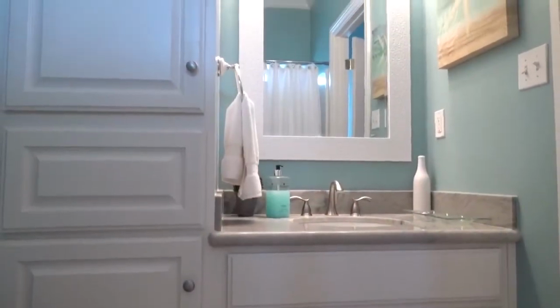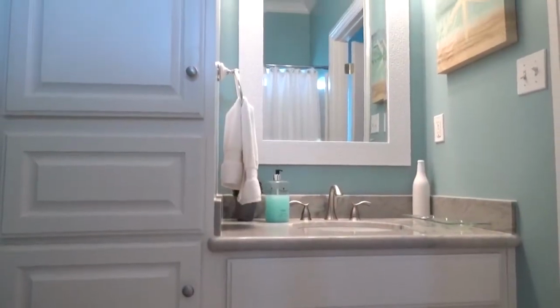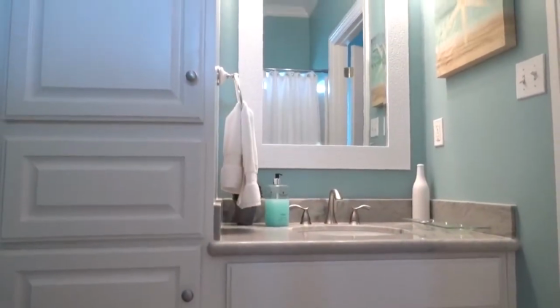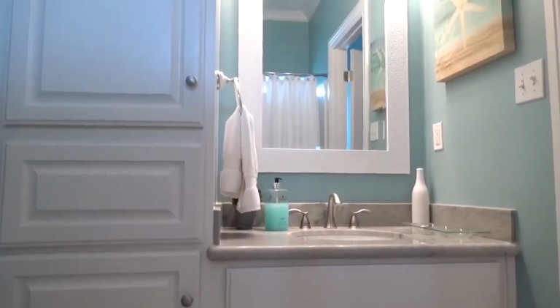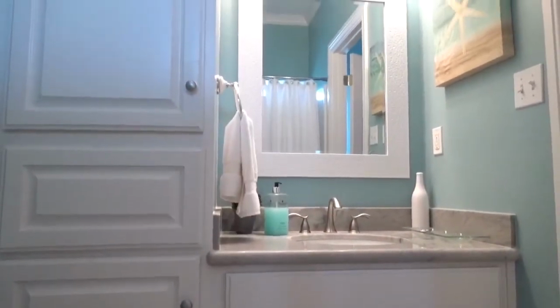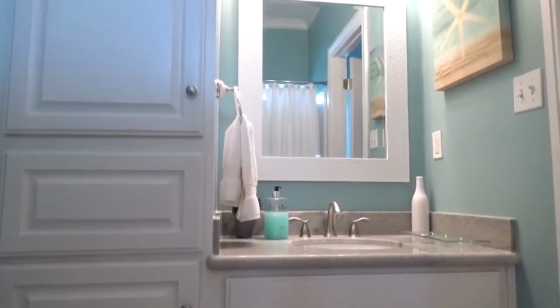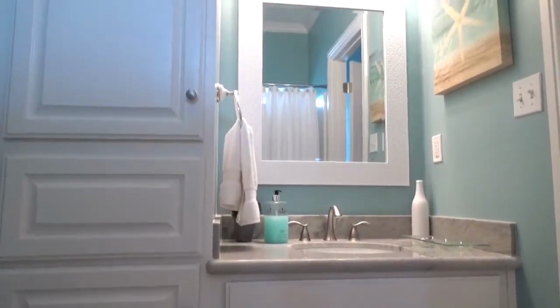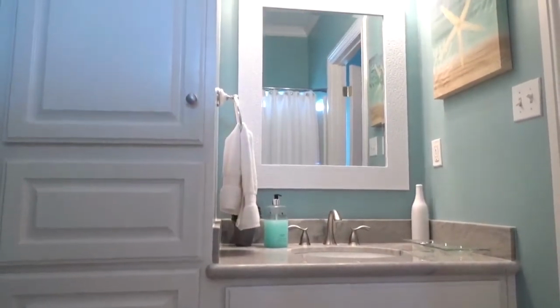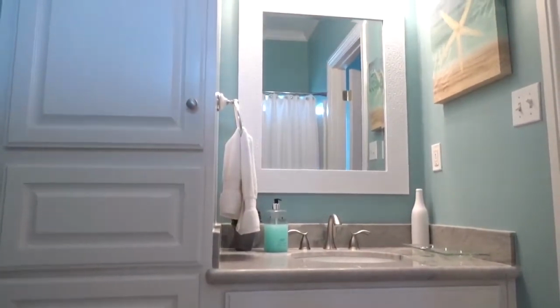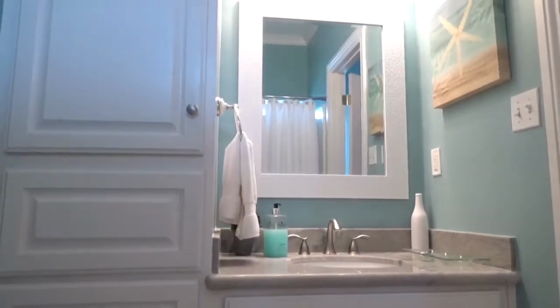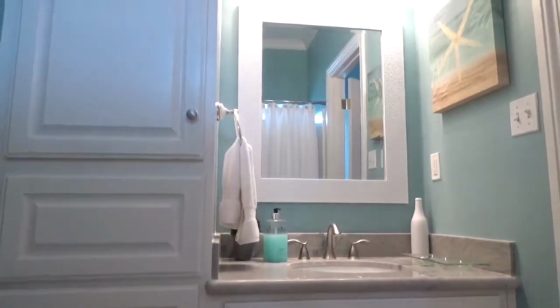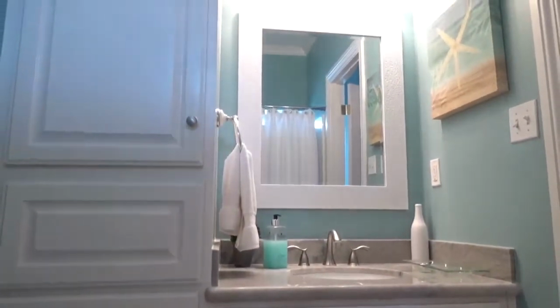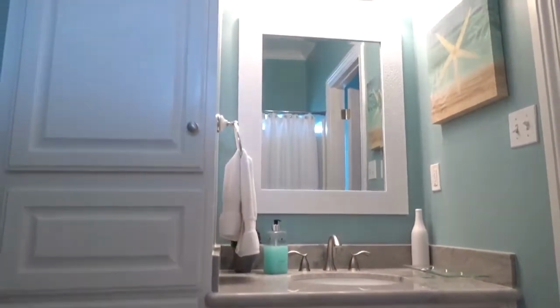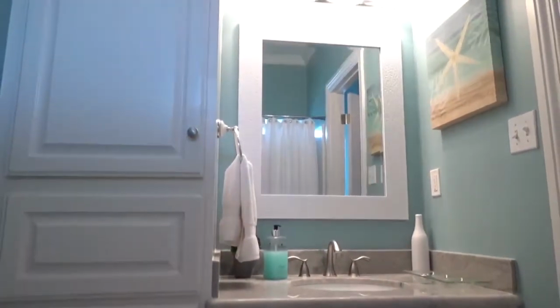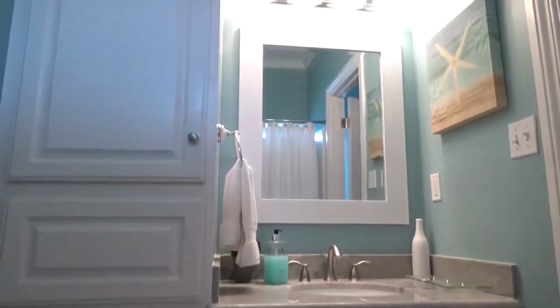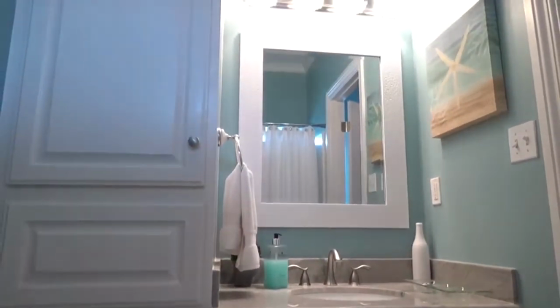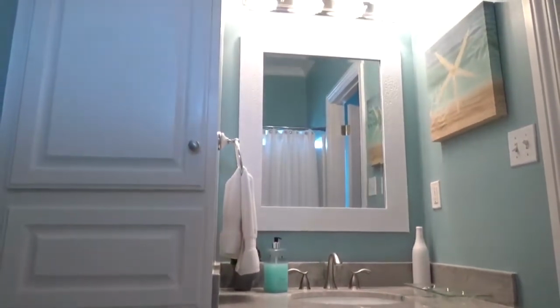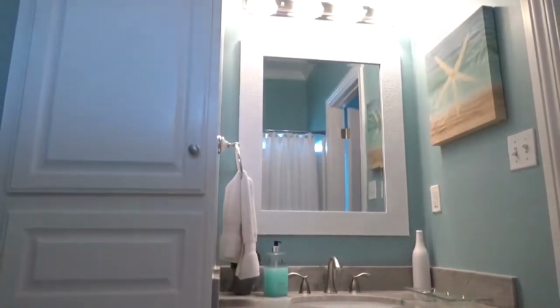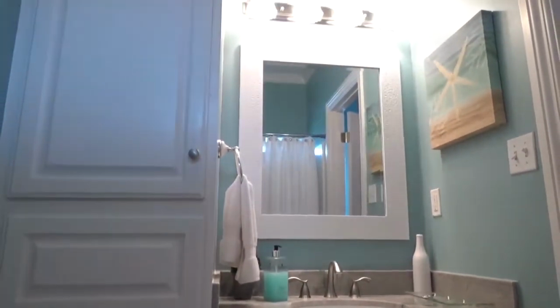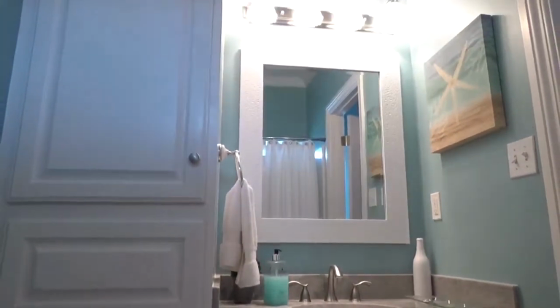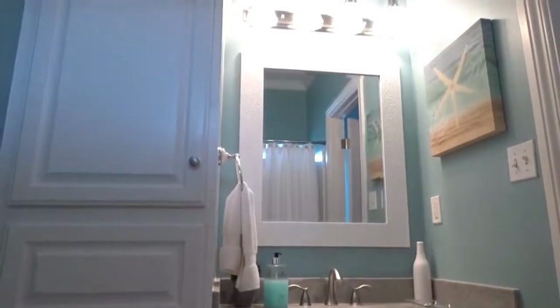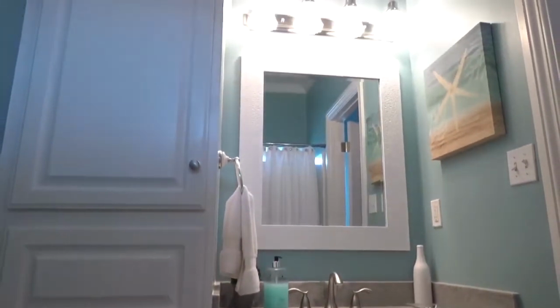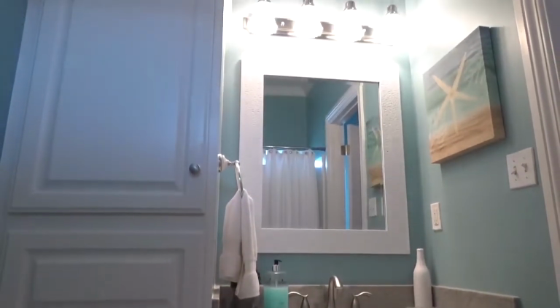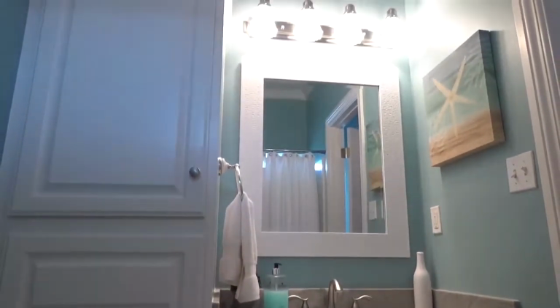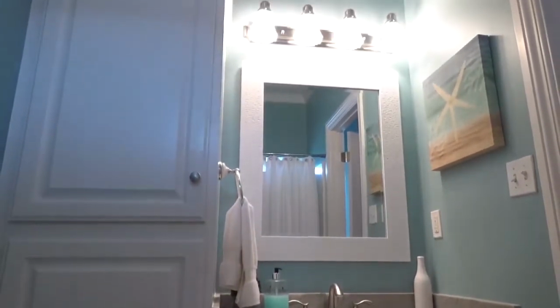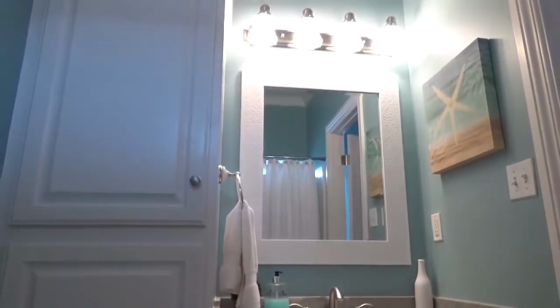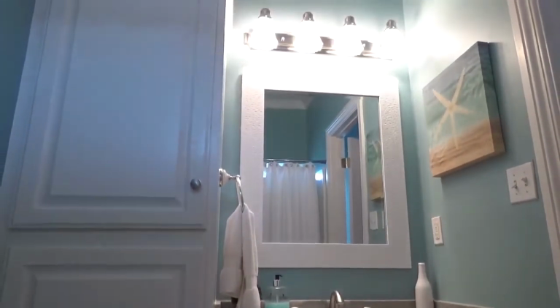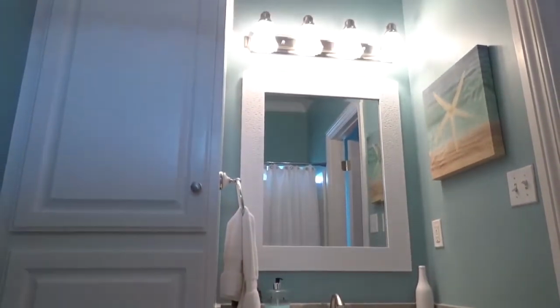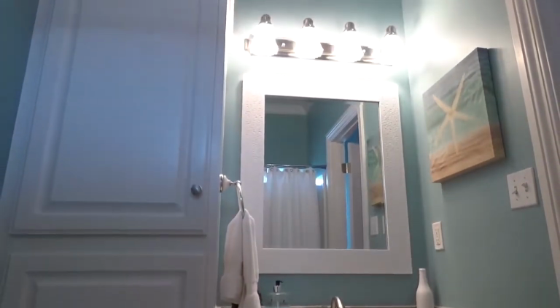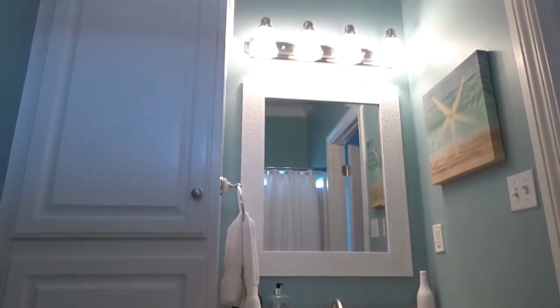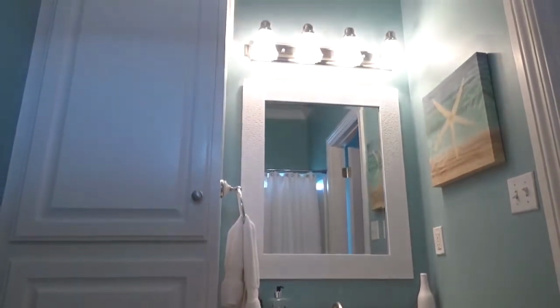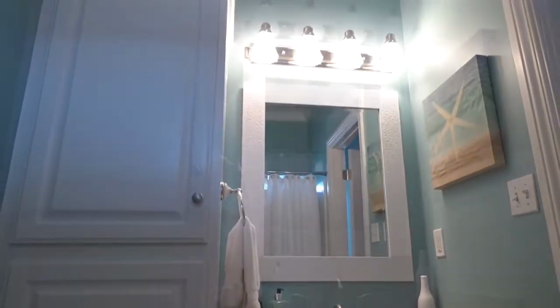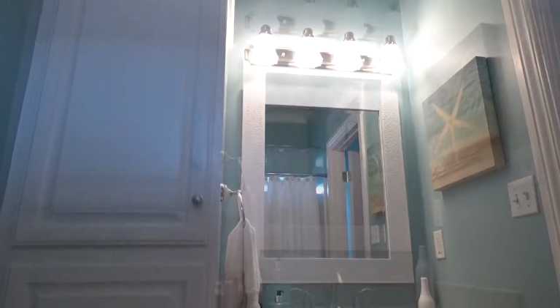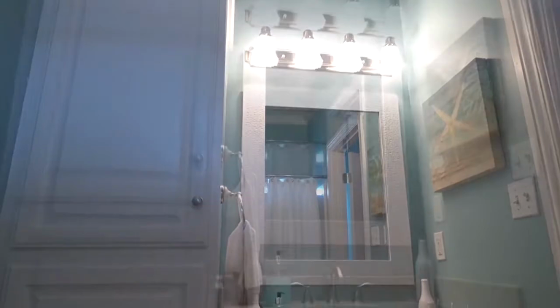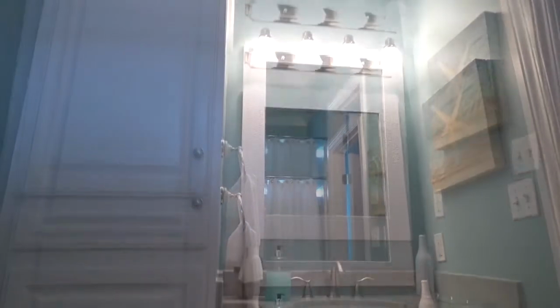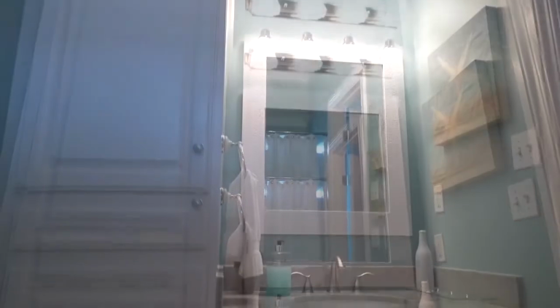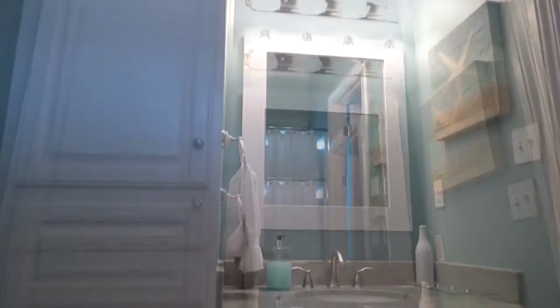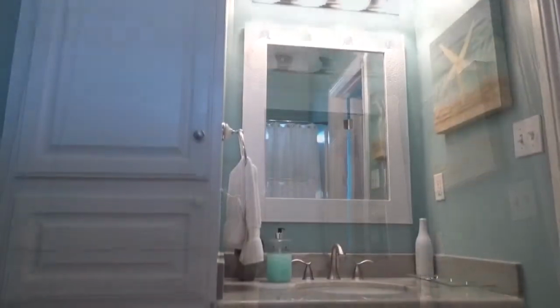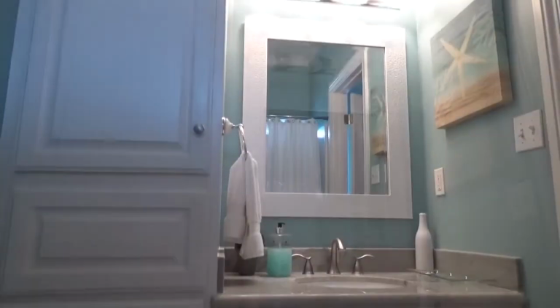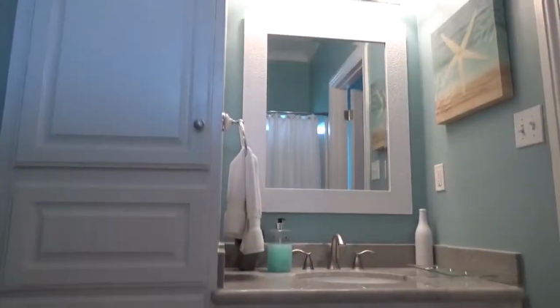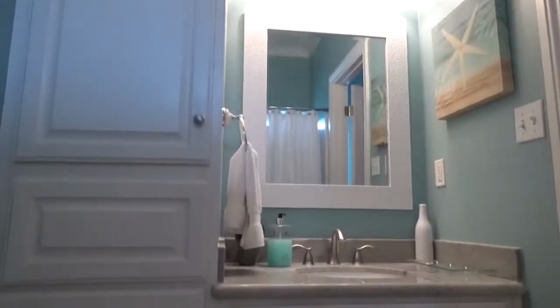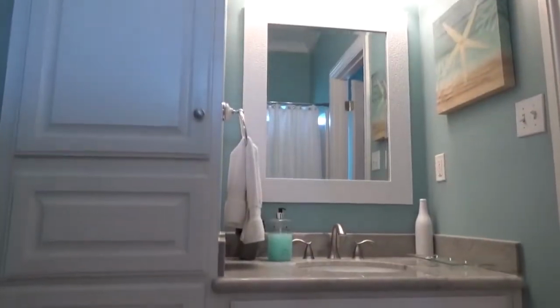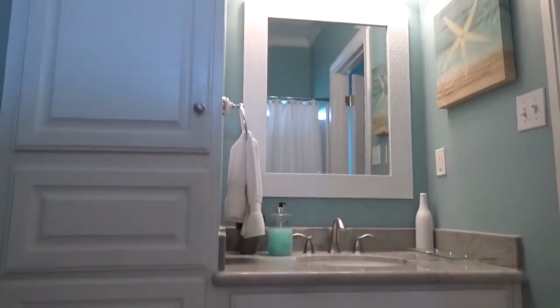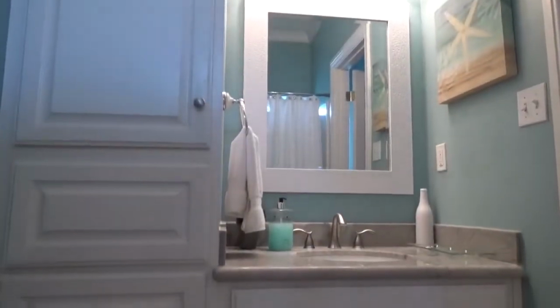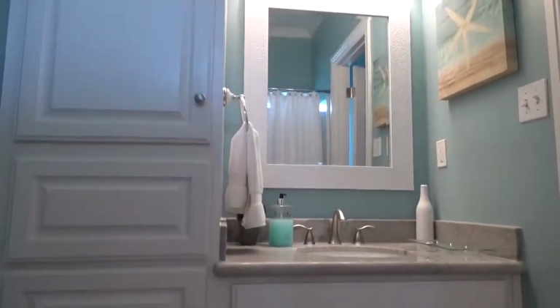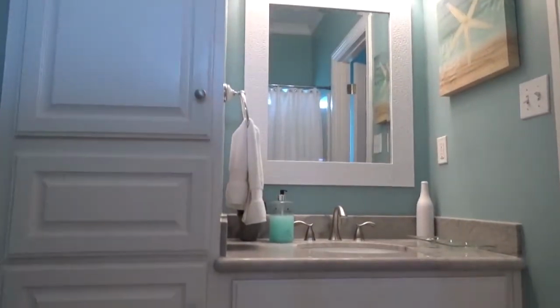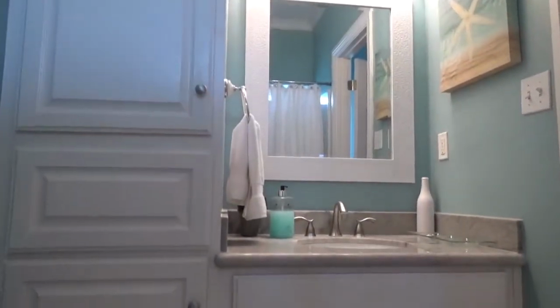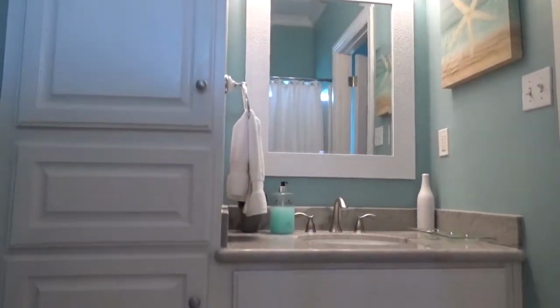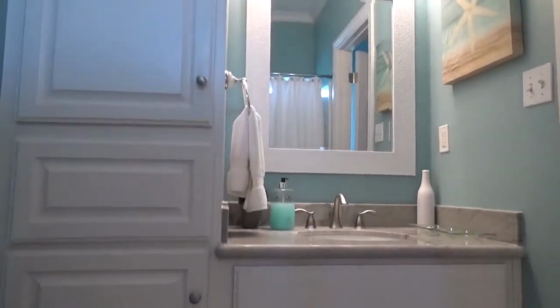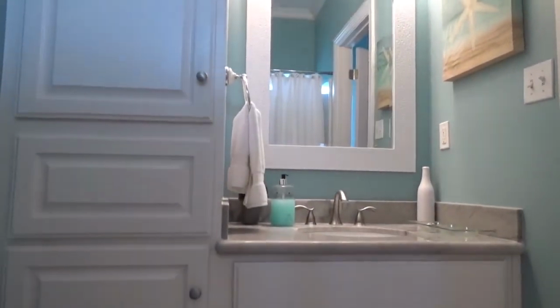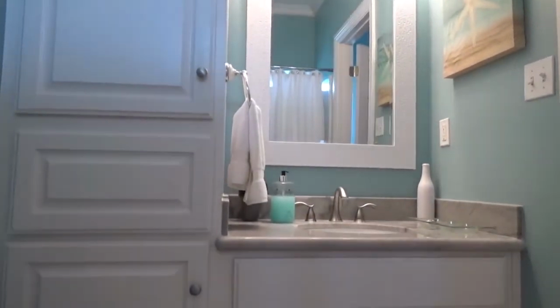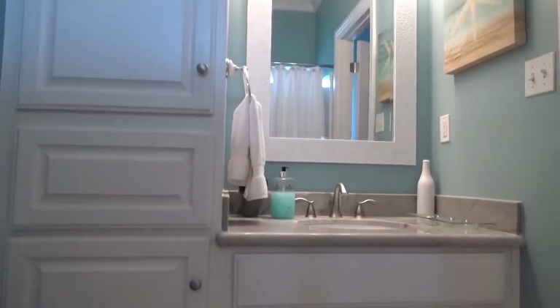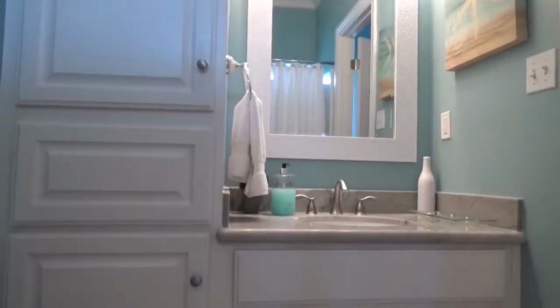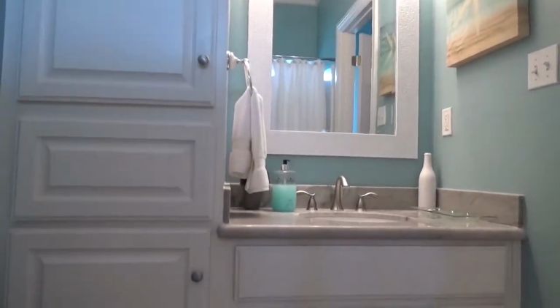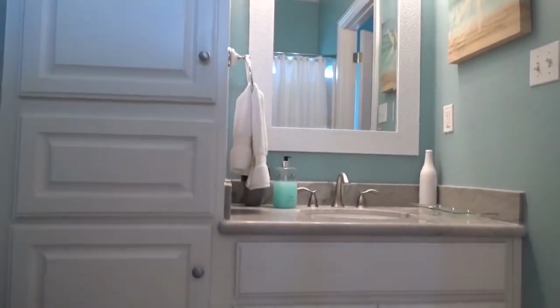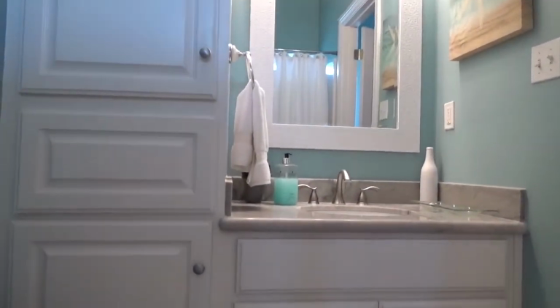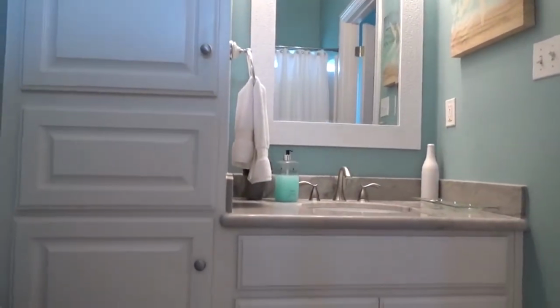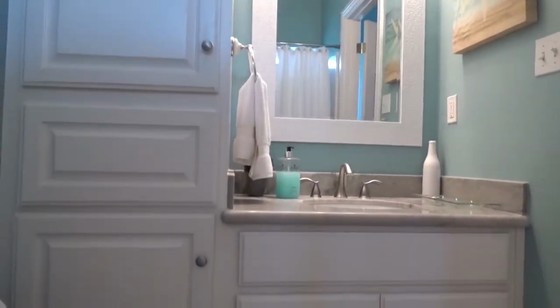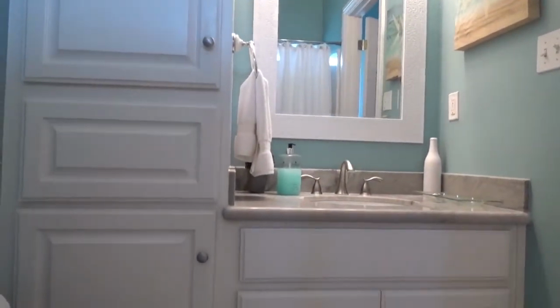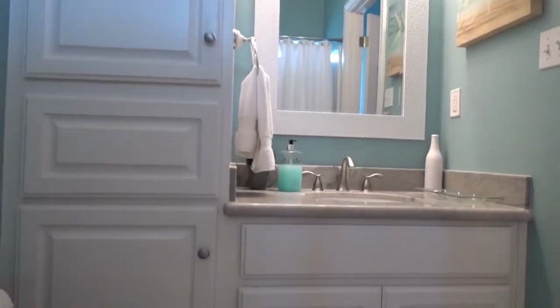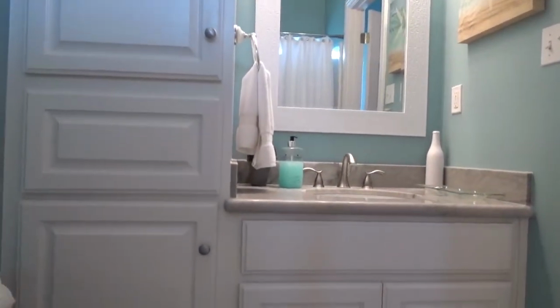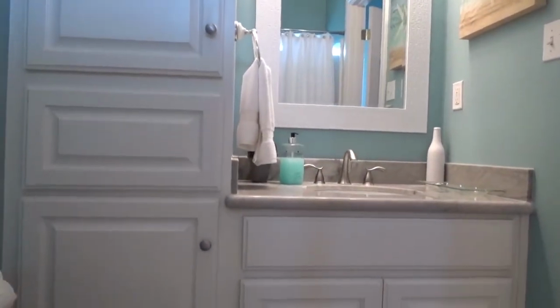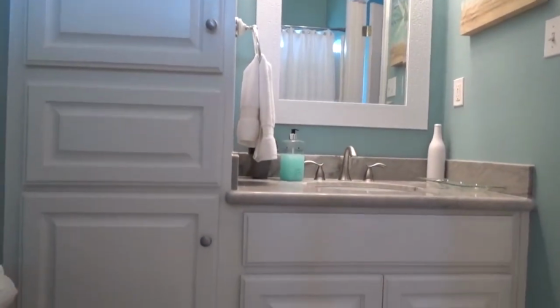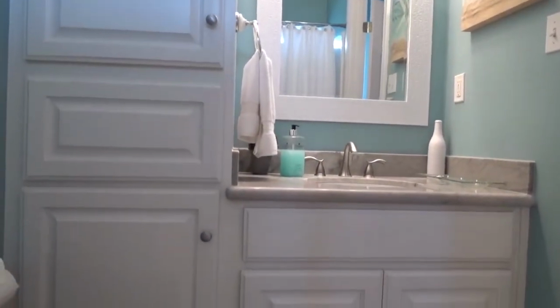The ensuite bath has a quartzite countertop, a linen closet, and a tub-shower combo.